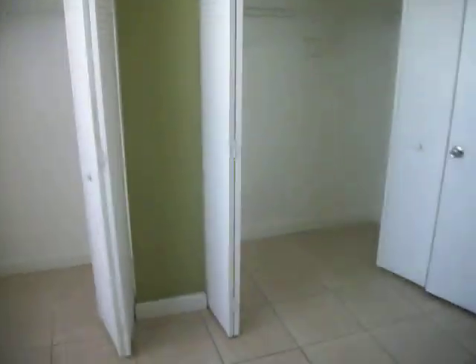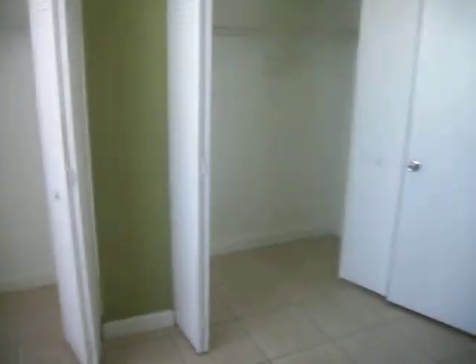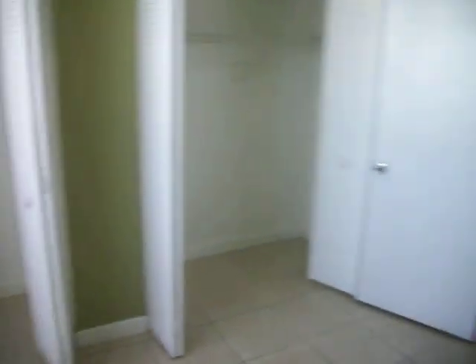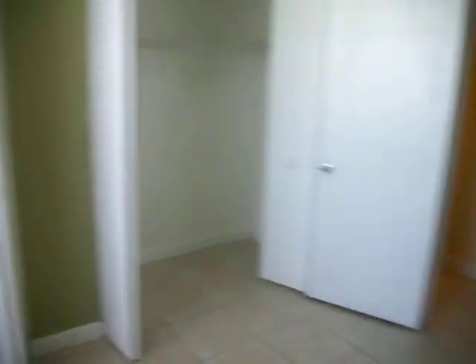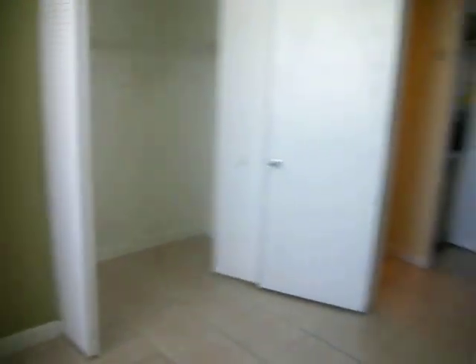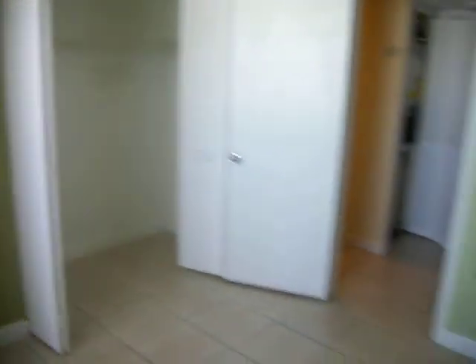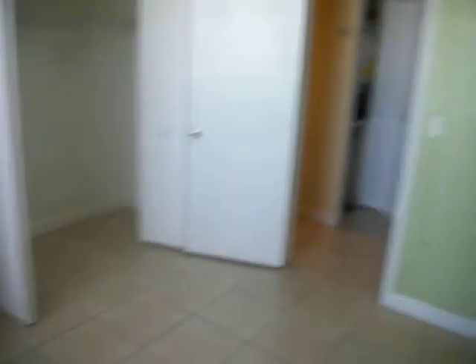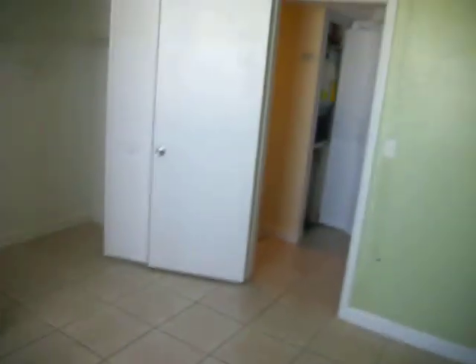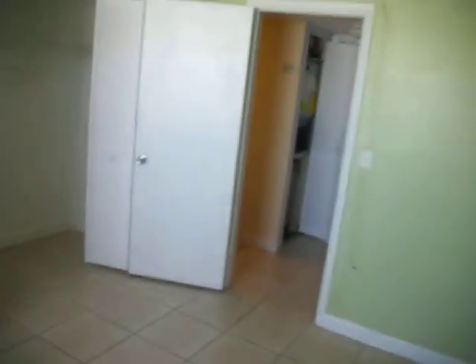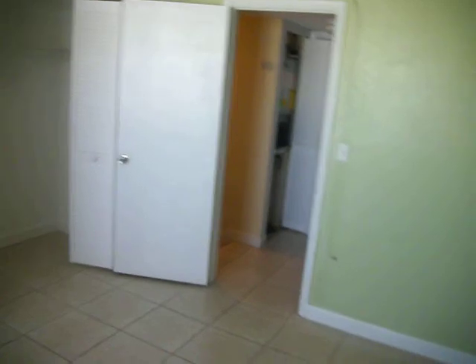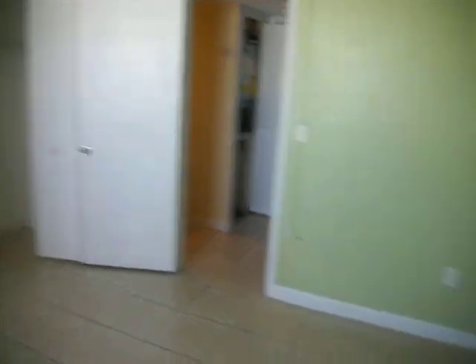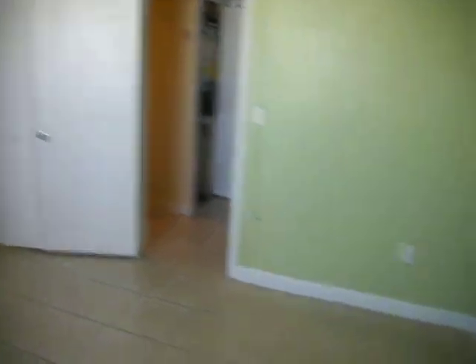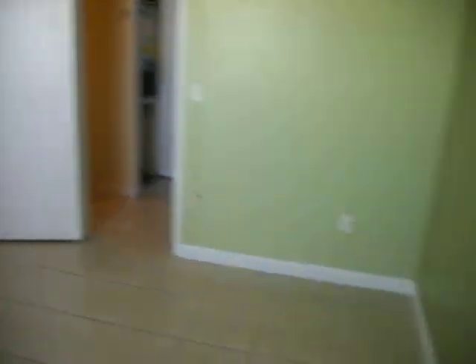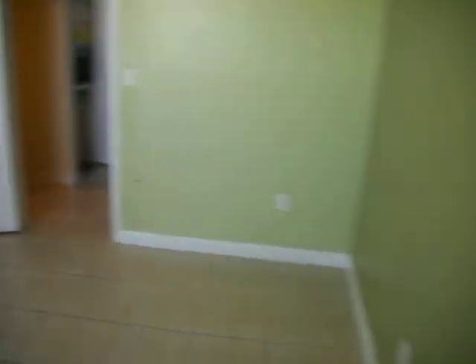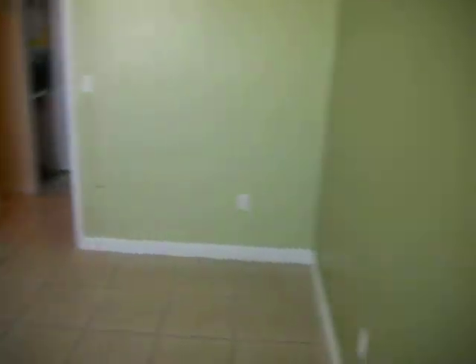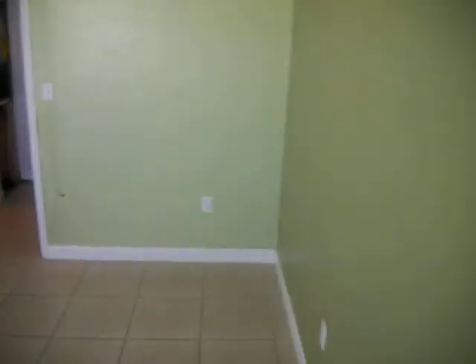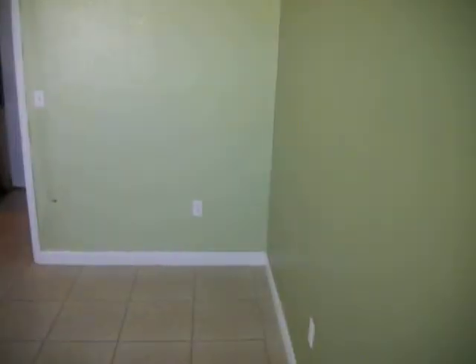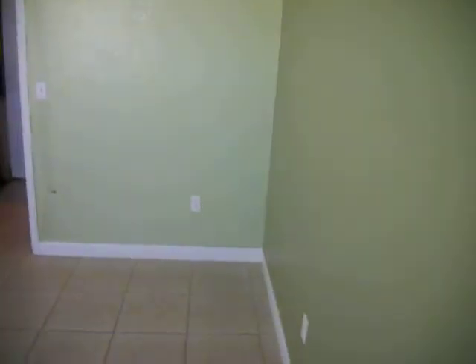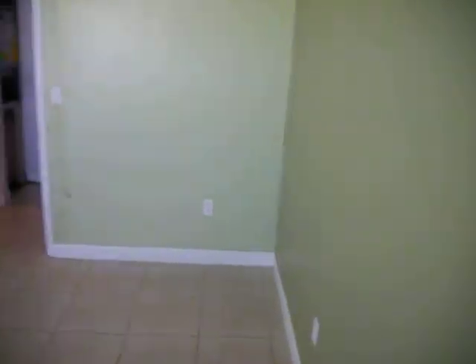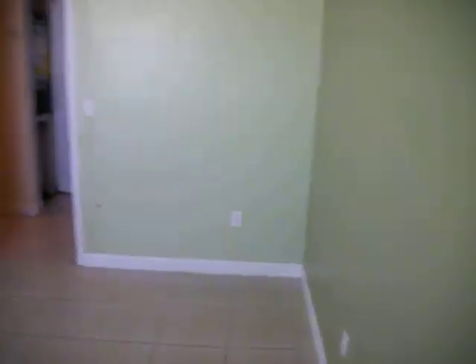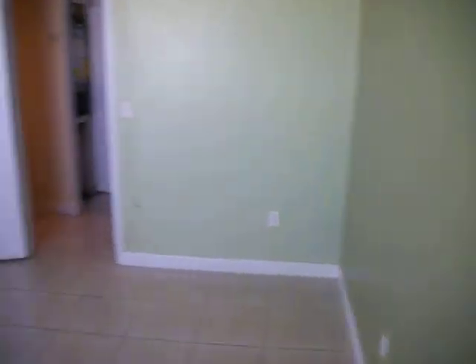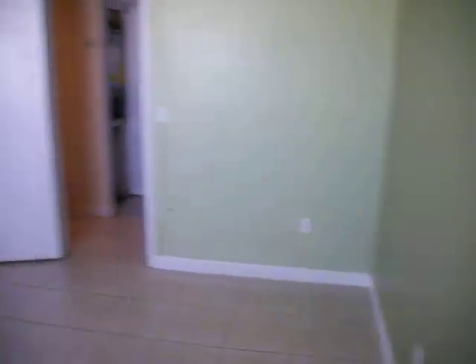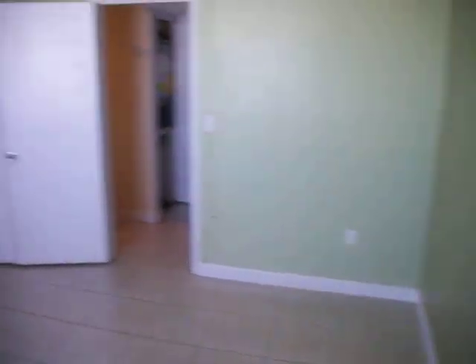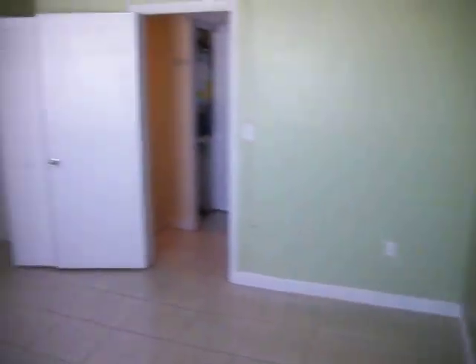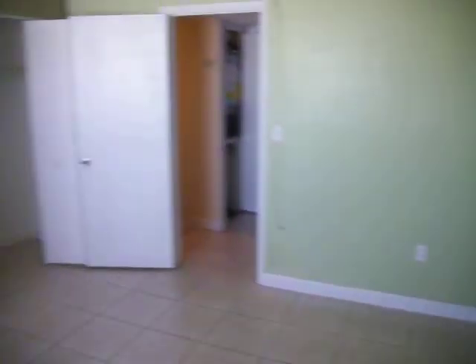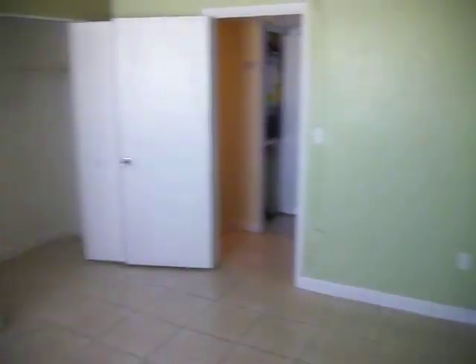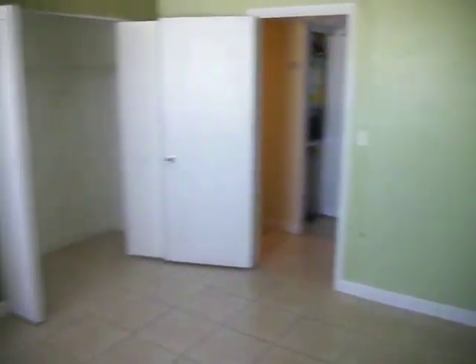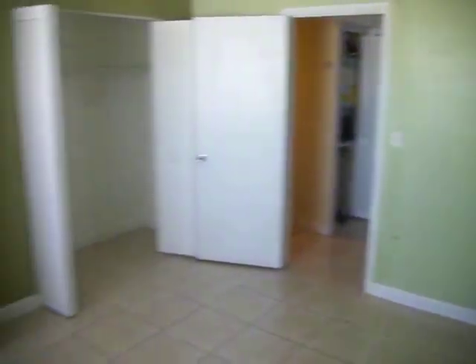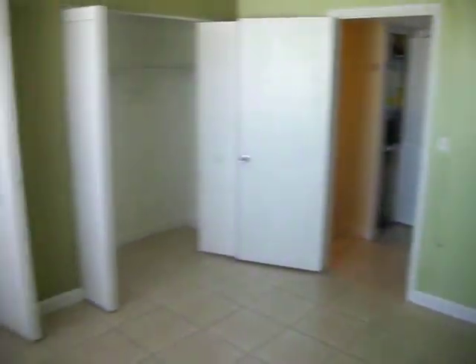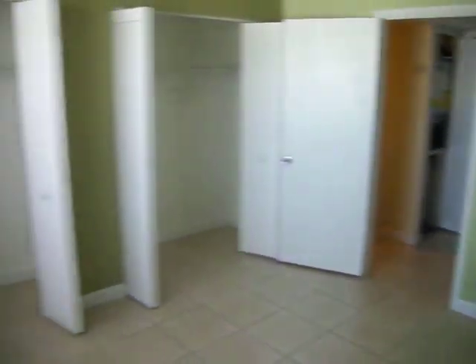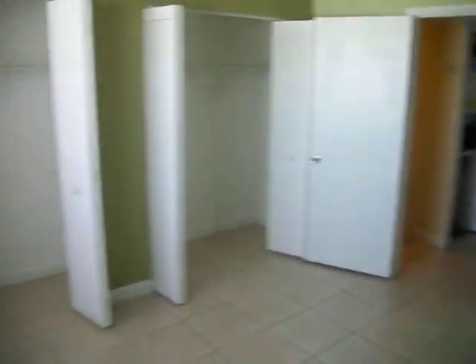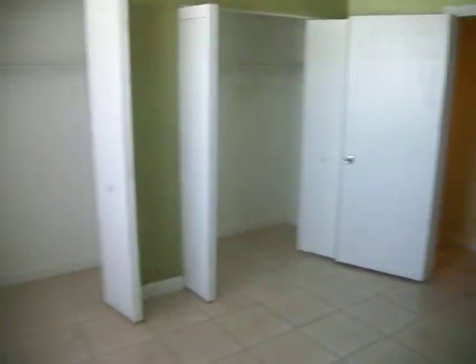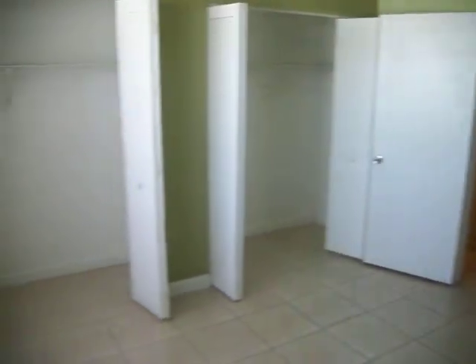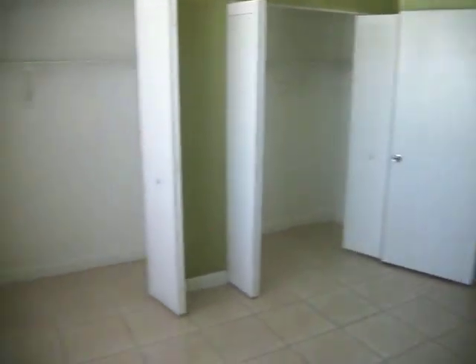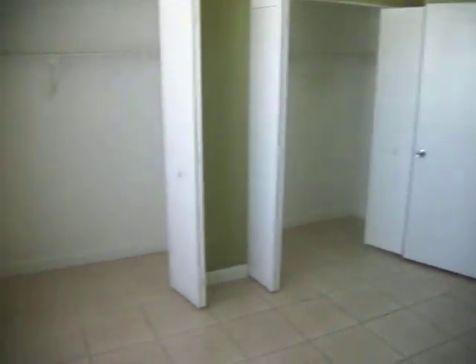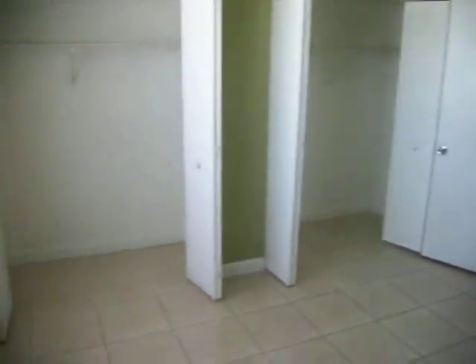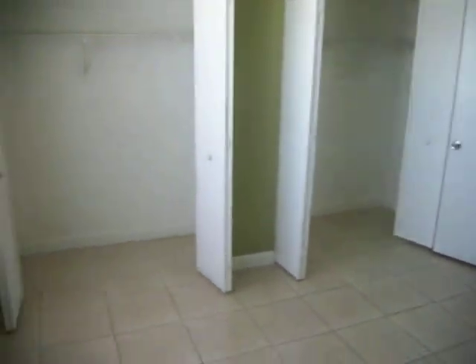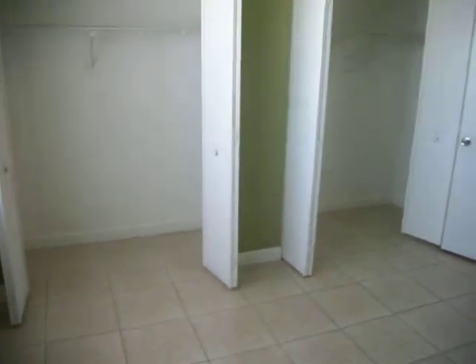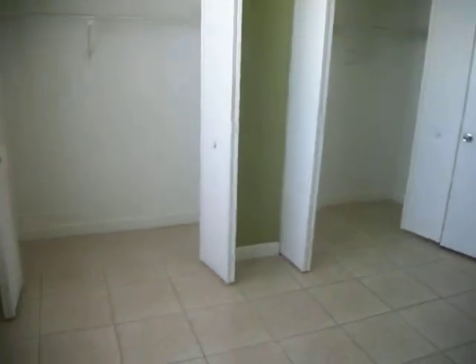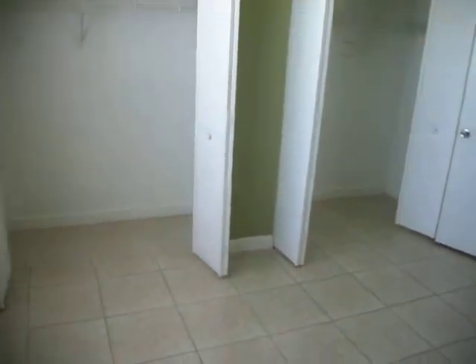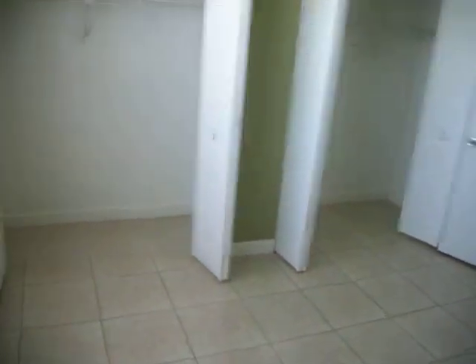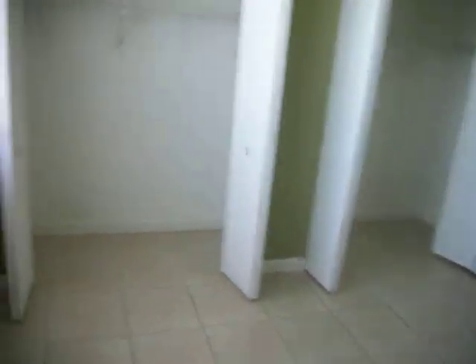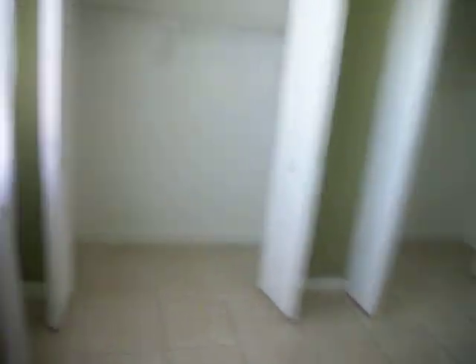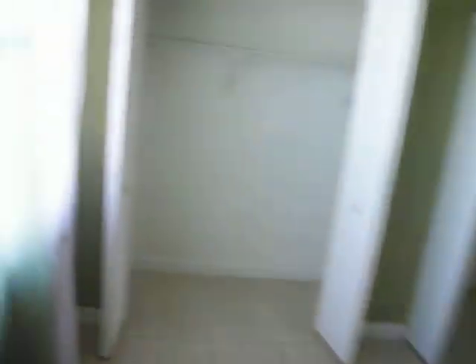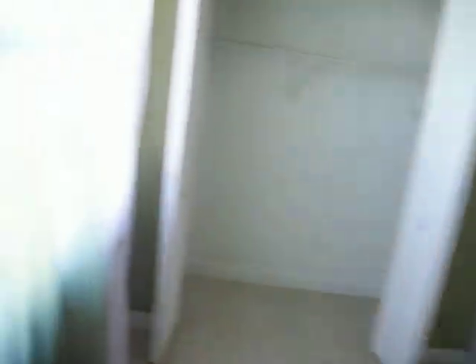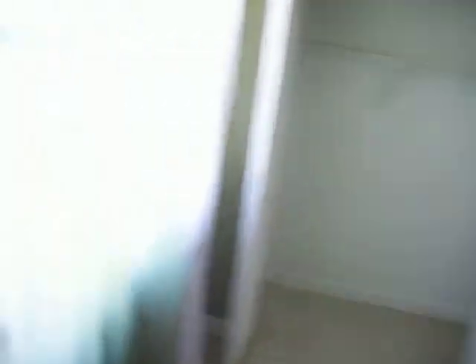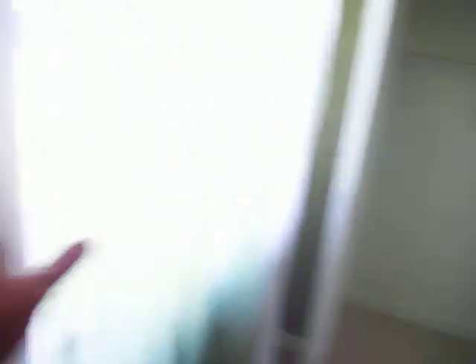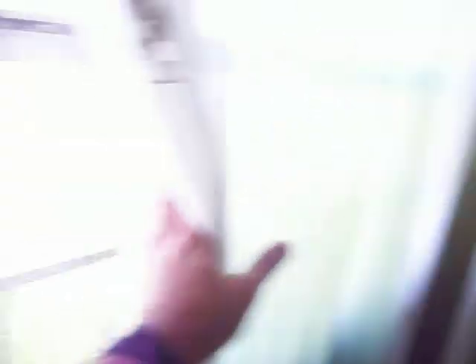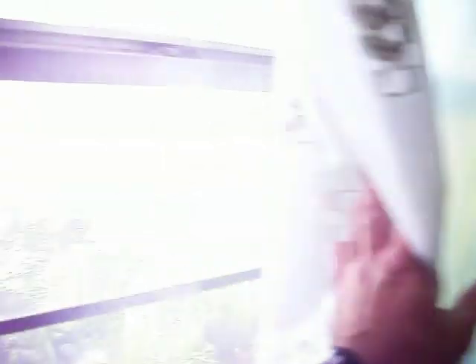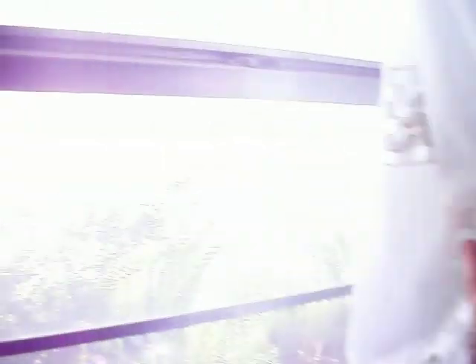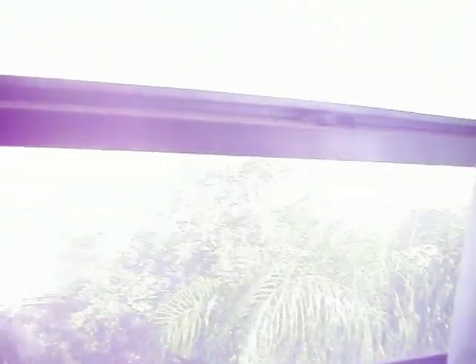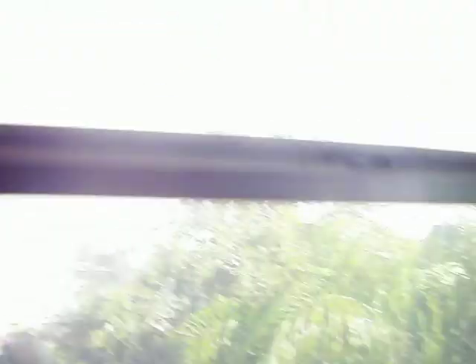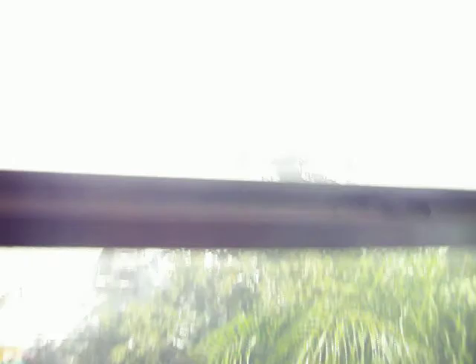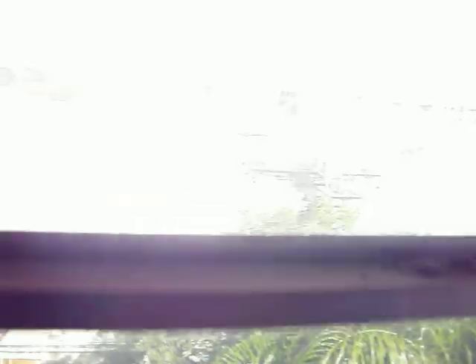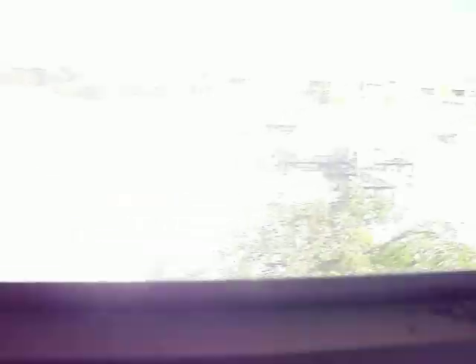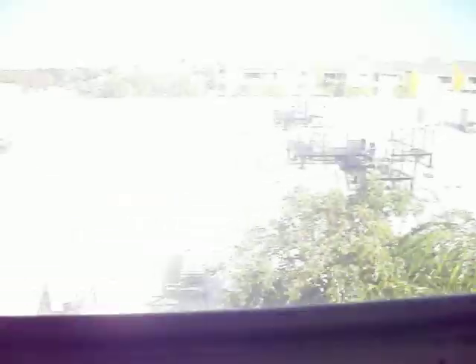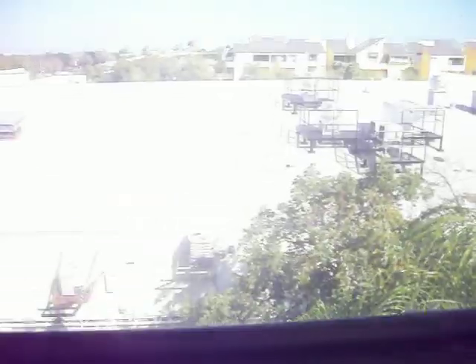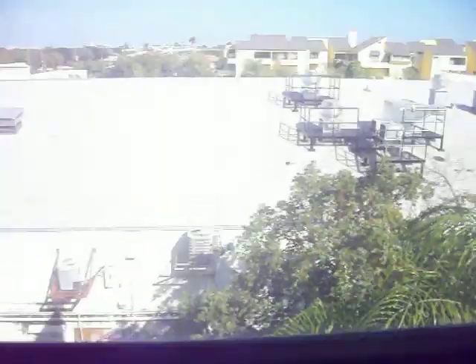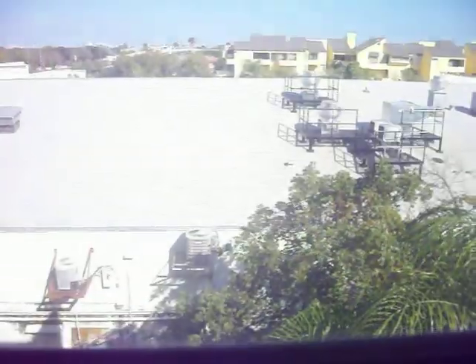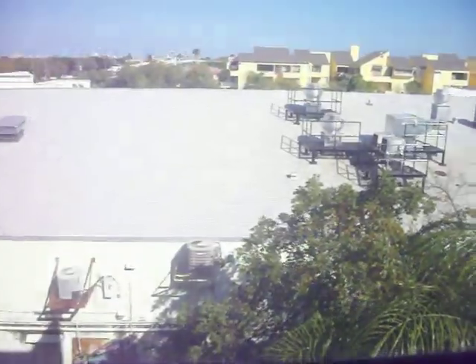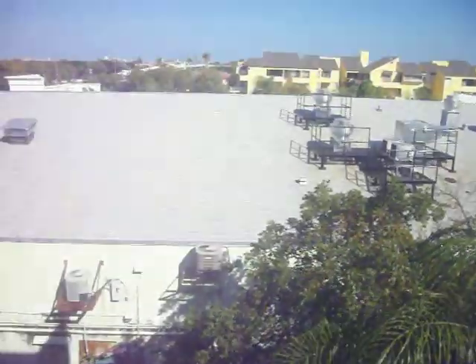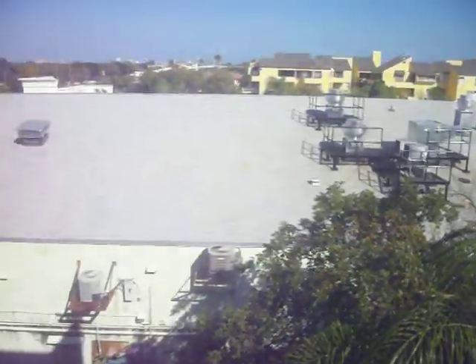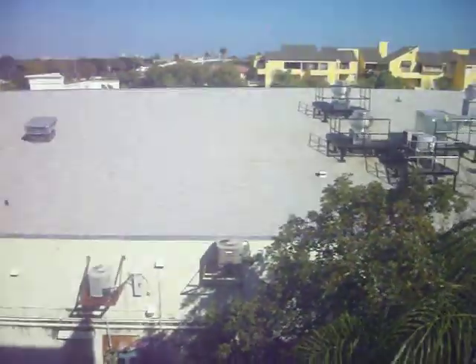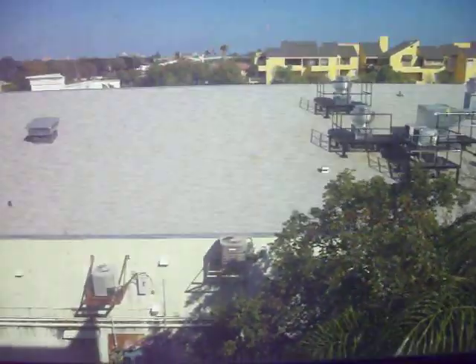The apartment itself is decent. This is the back side again, overlooking the strip mall.